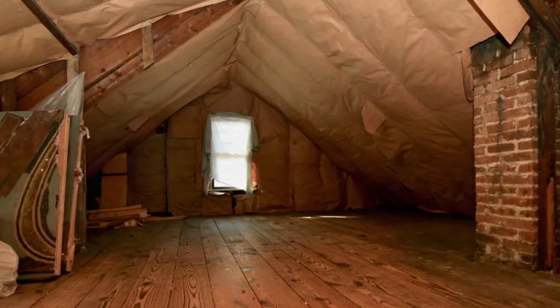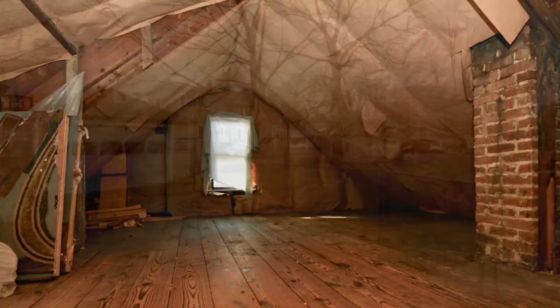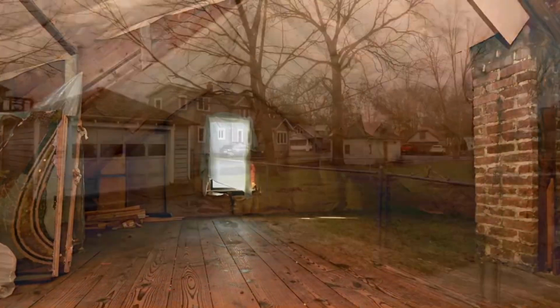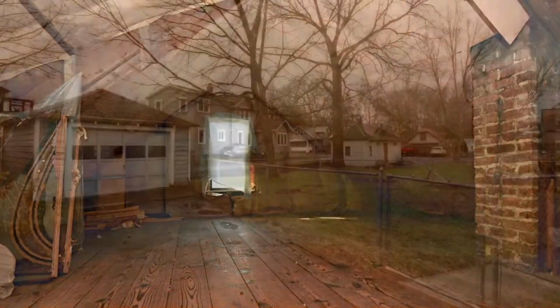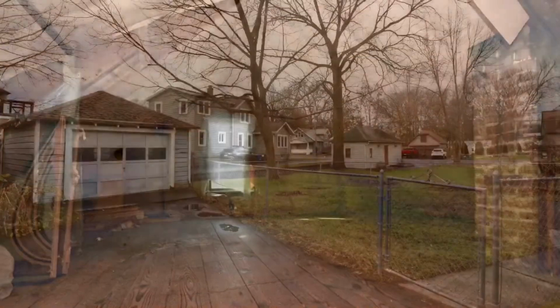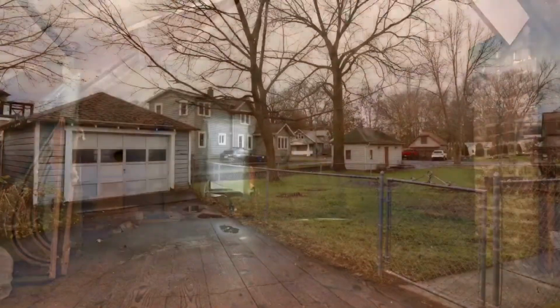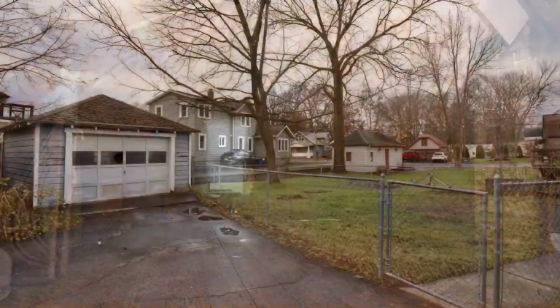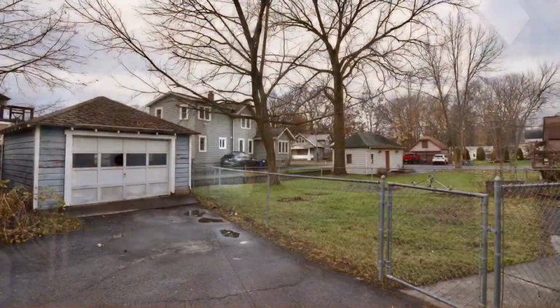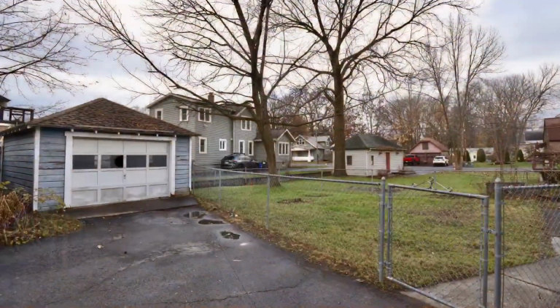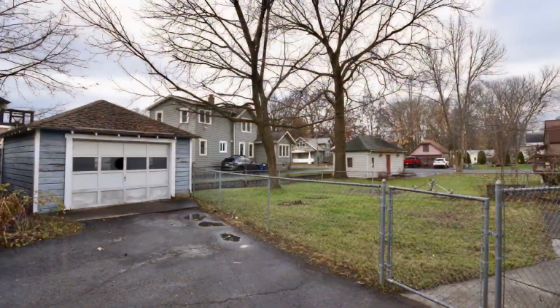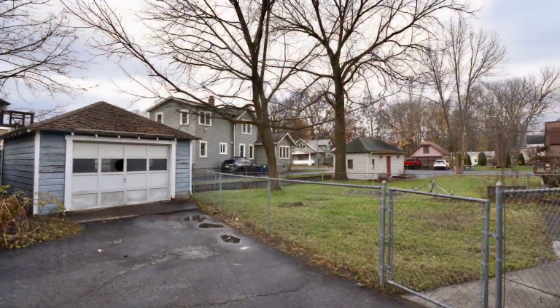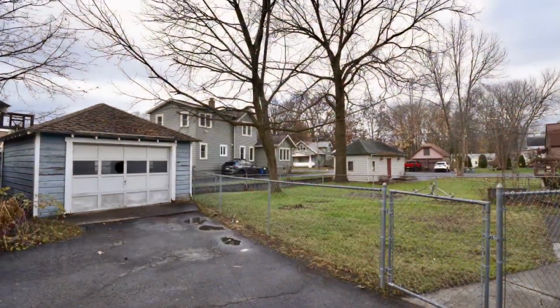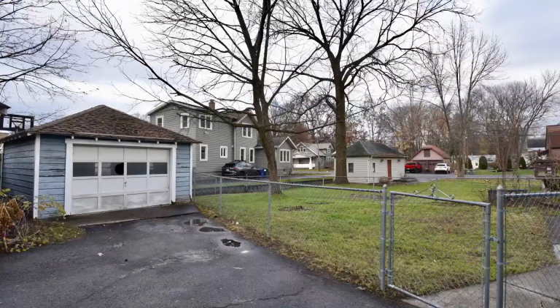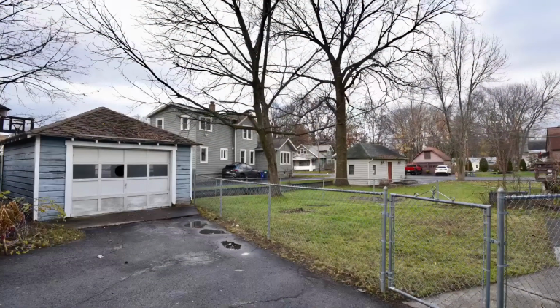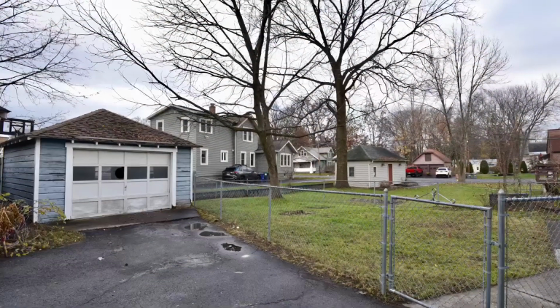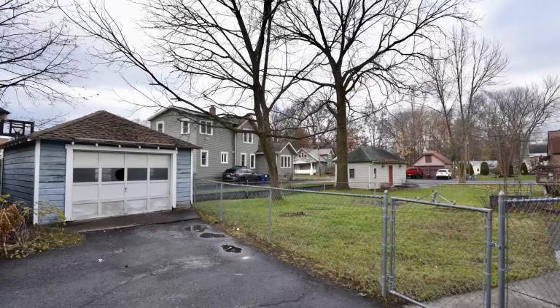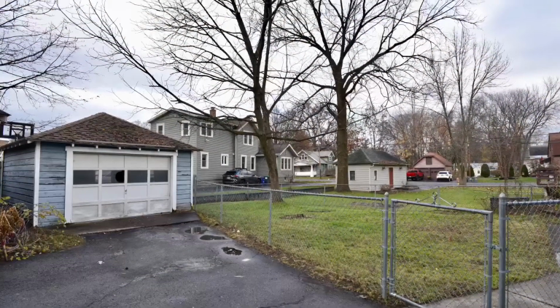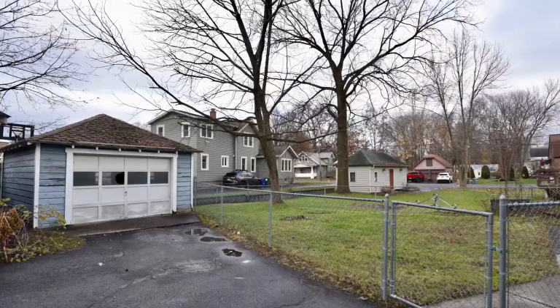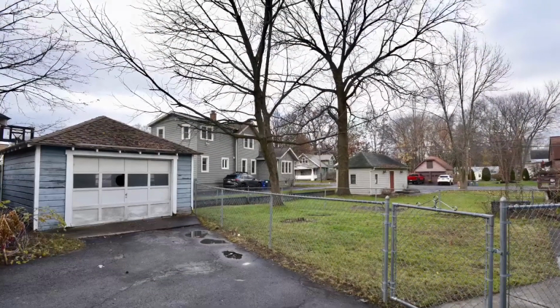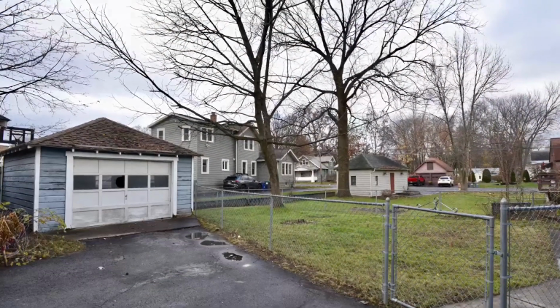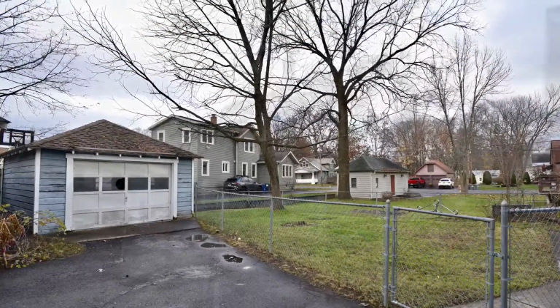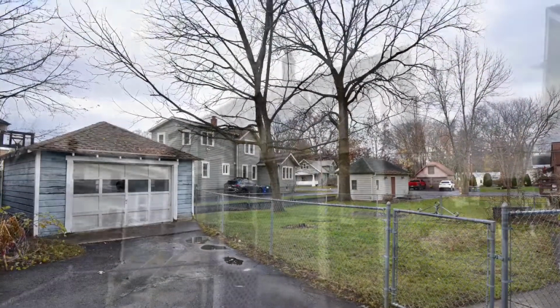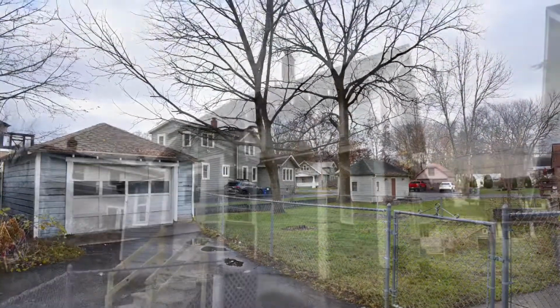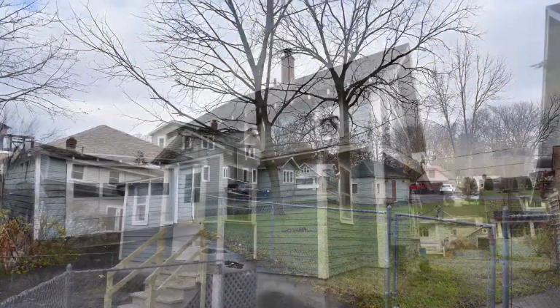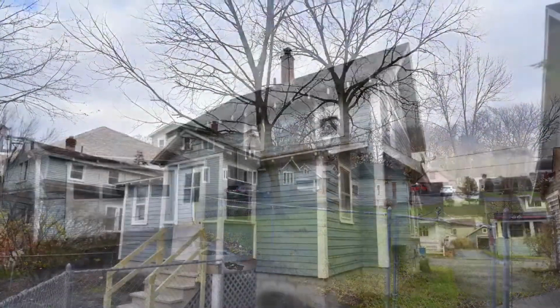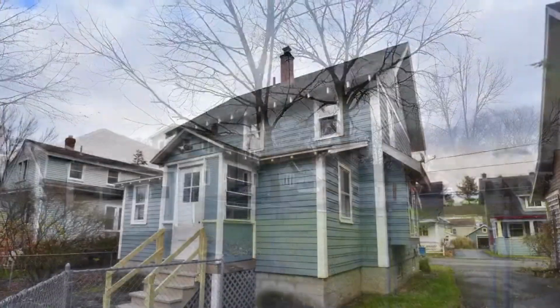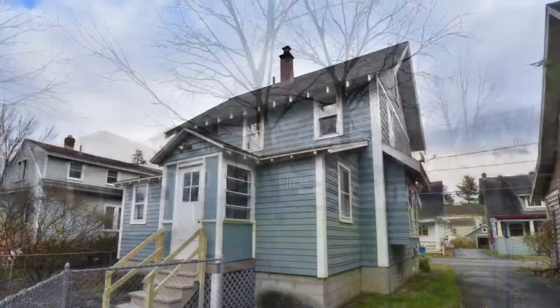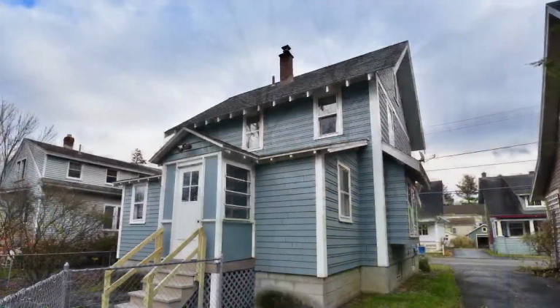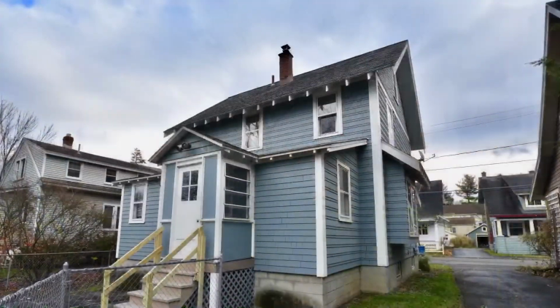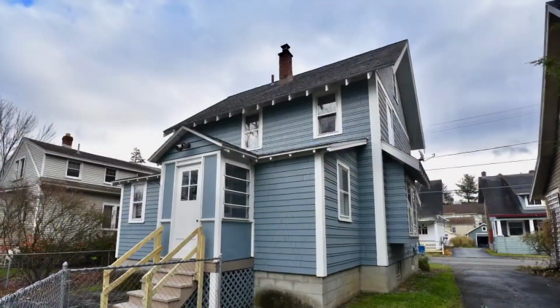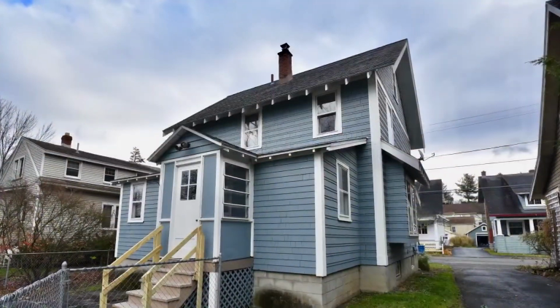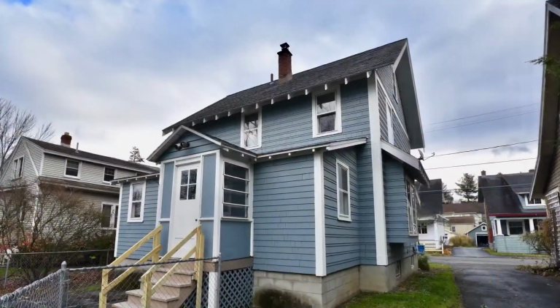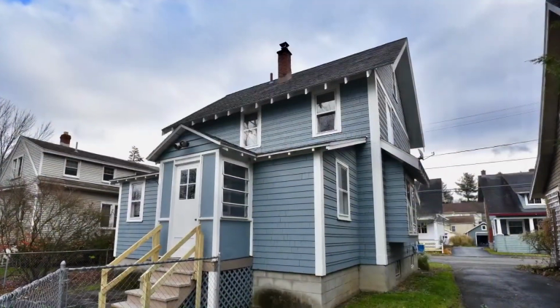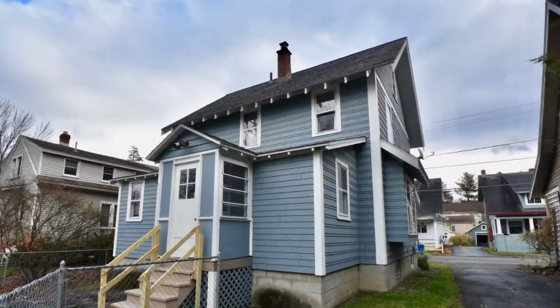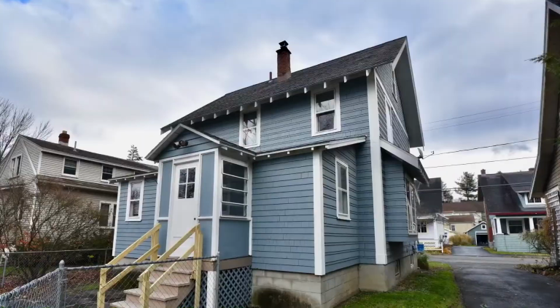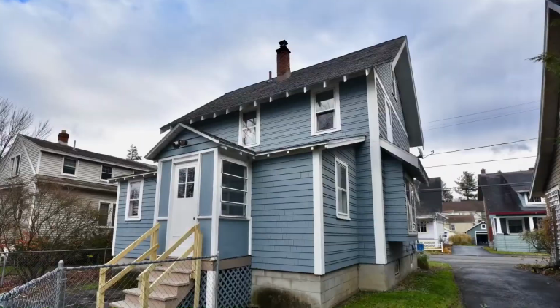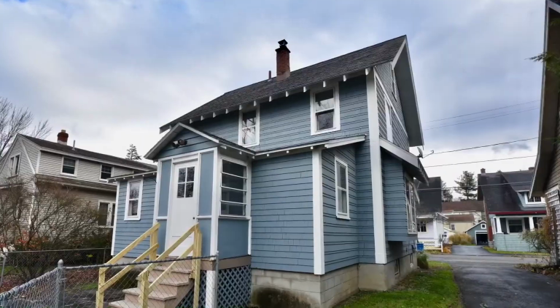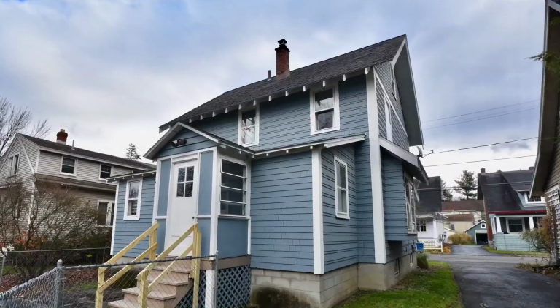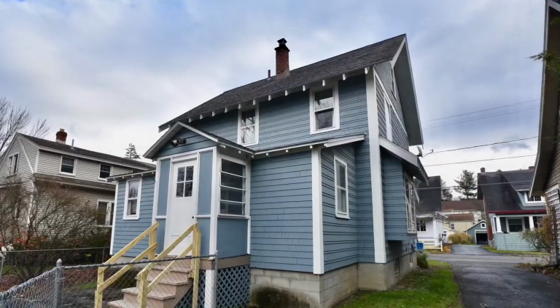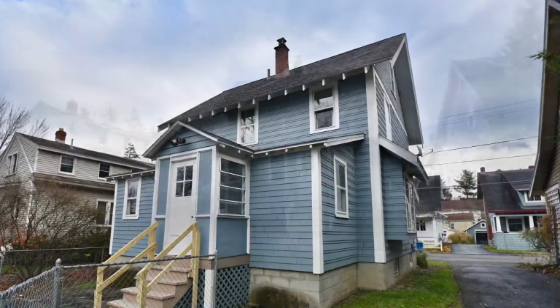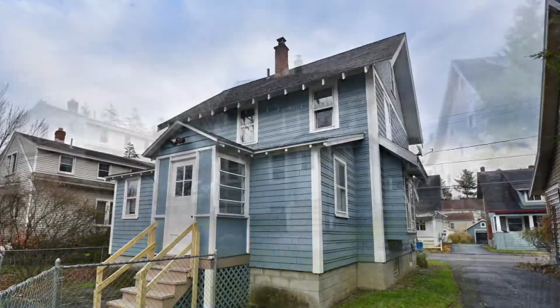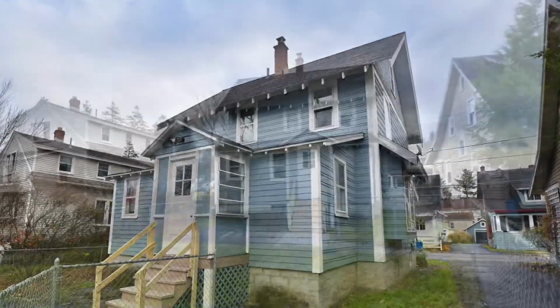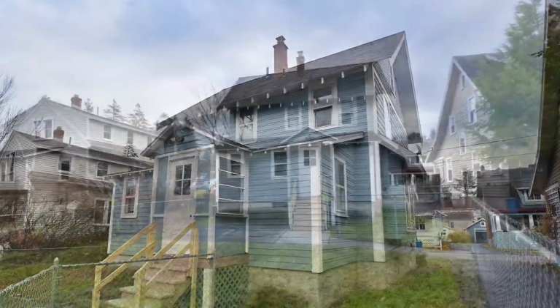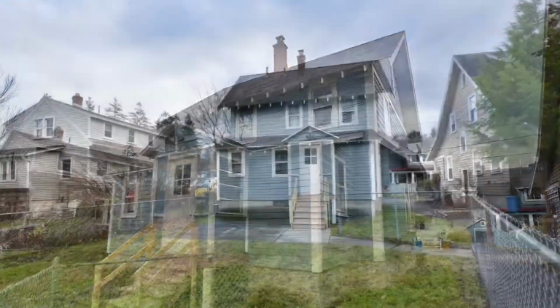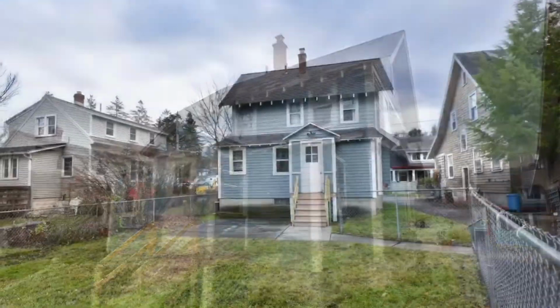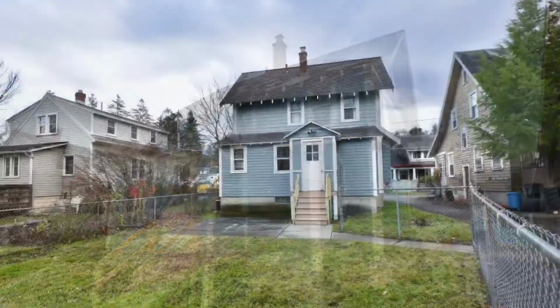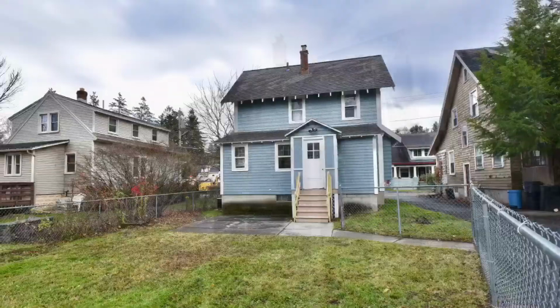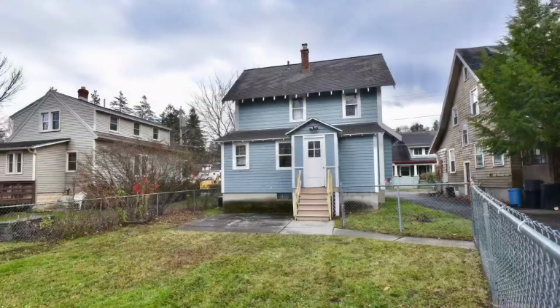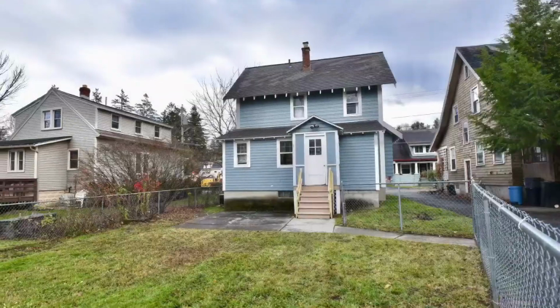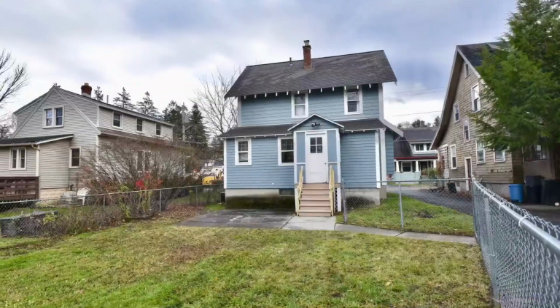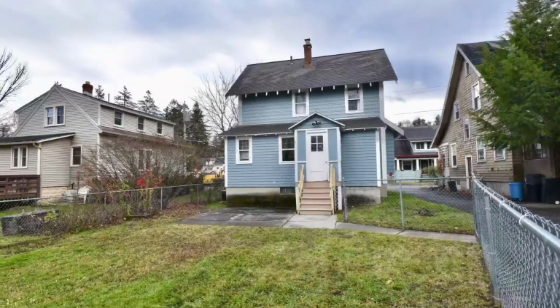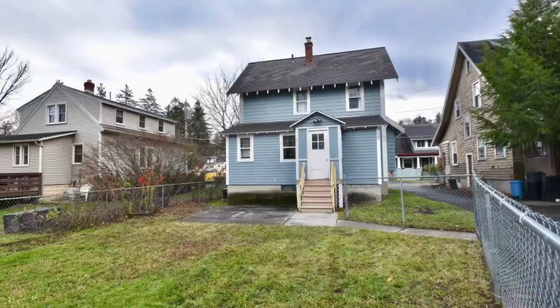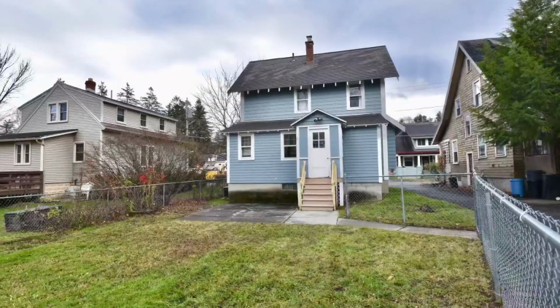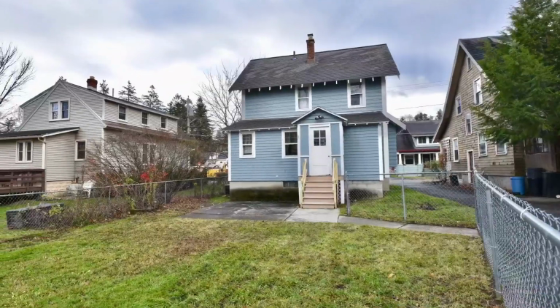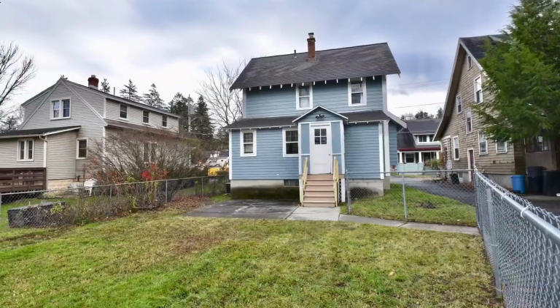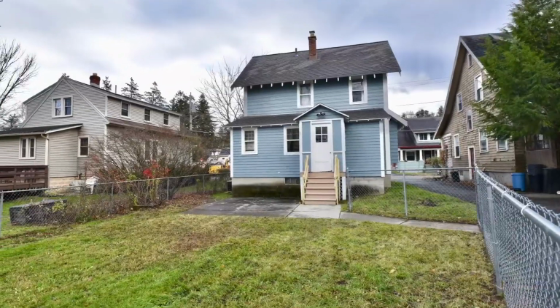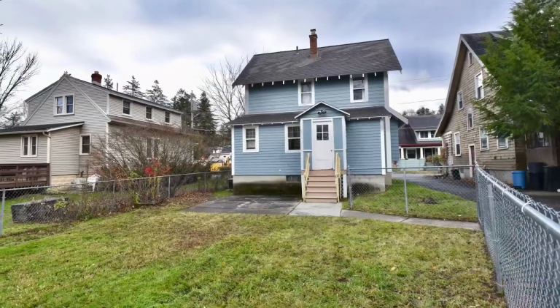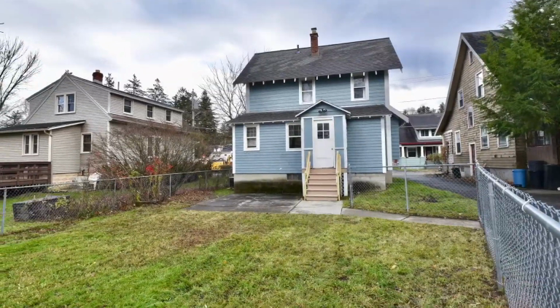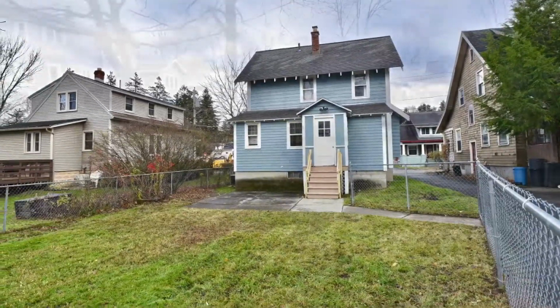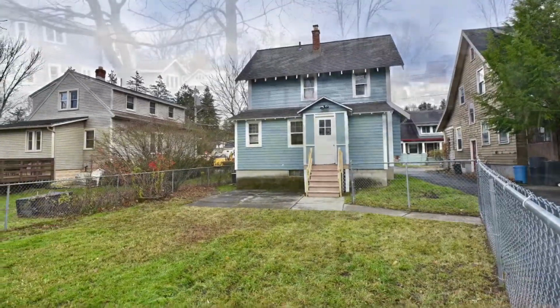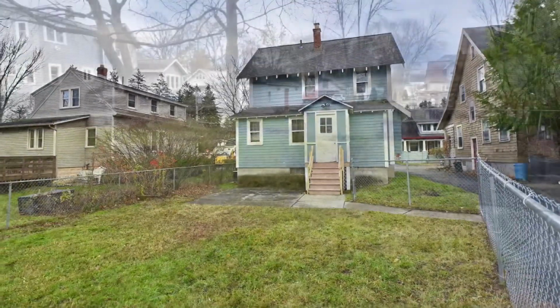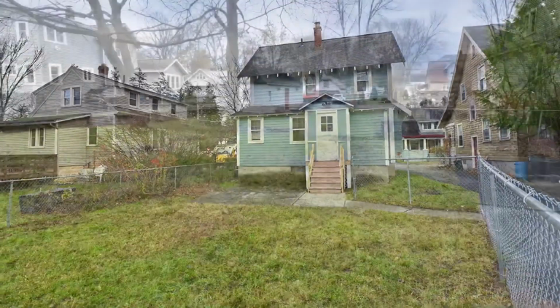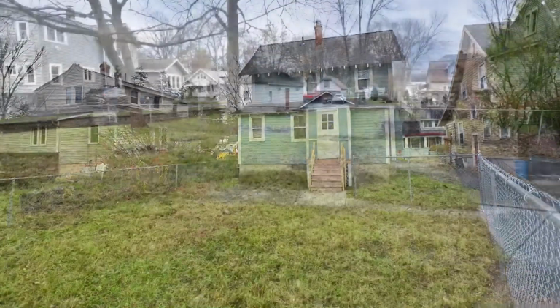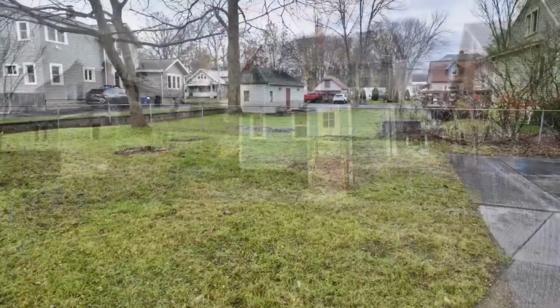You have a detached garage, fenced yard, central air, and award-winning schools. It's move-in ready. Welcome home.